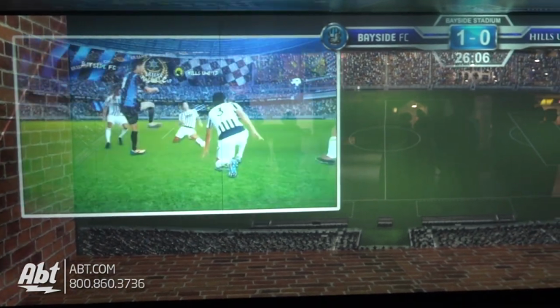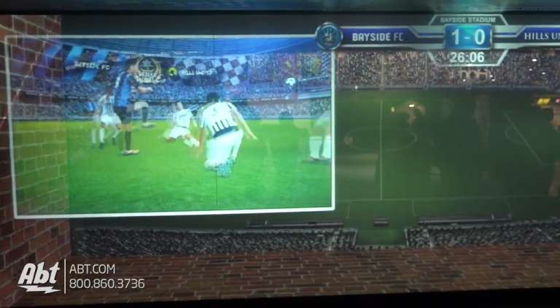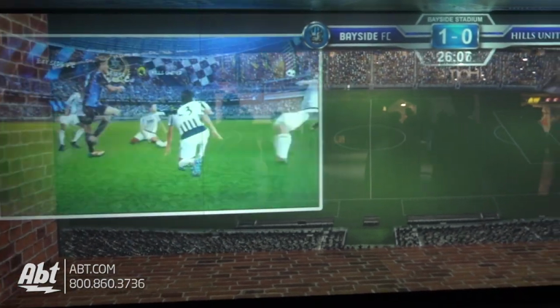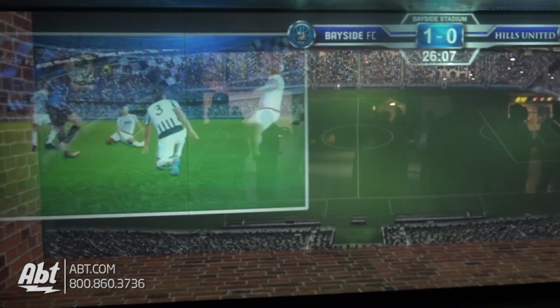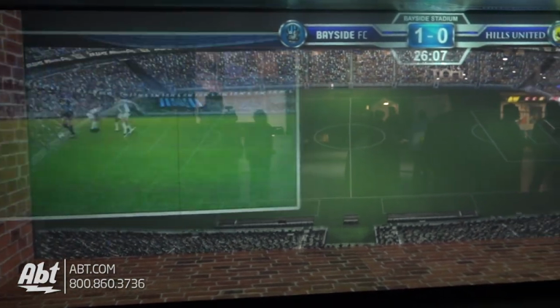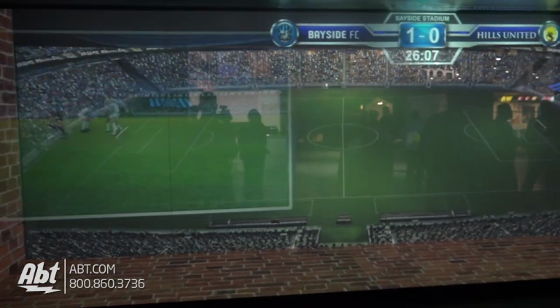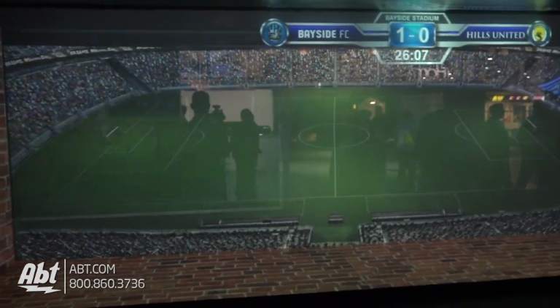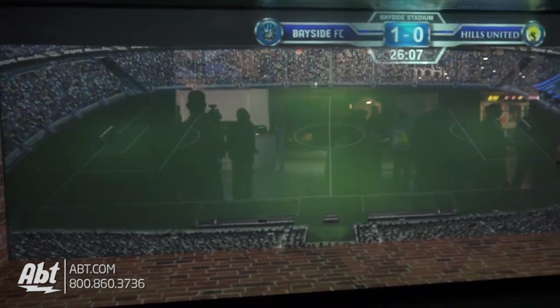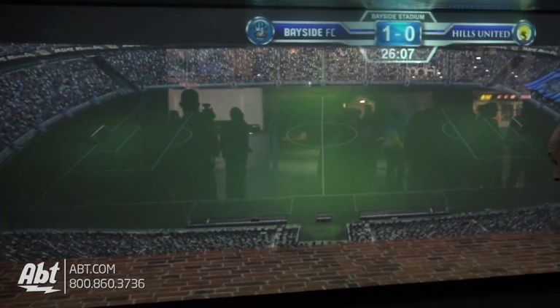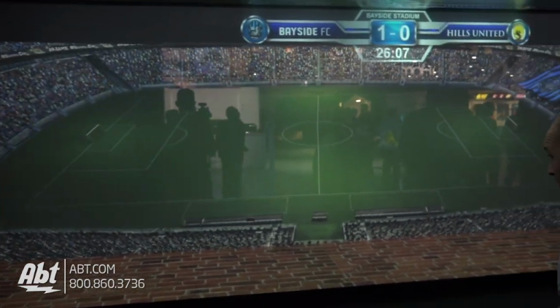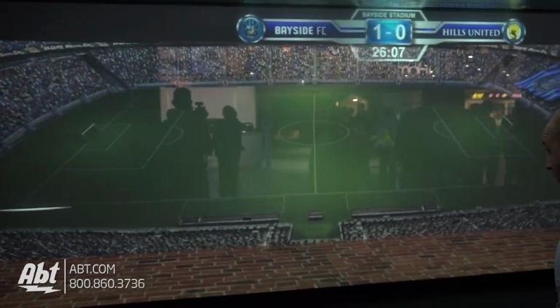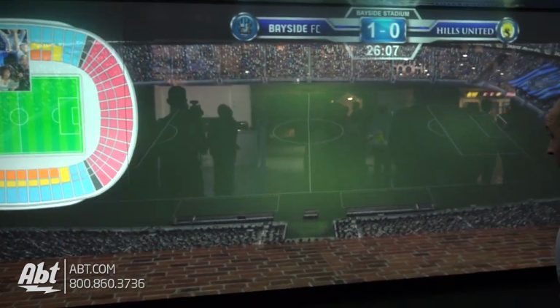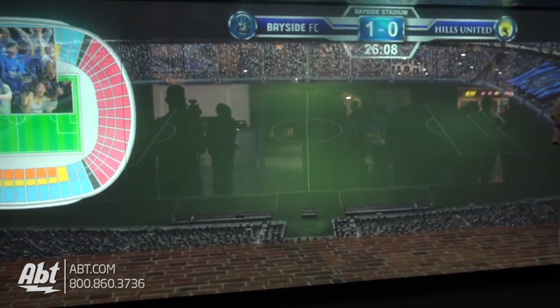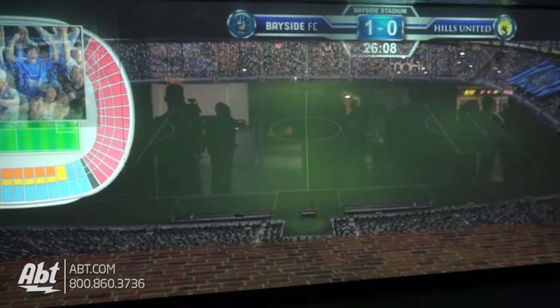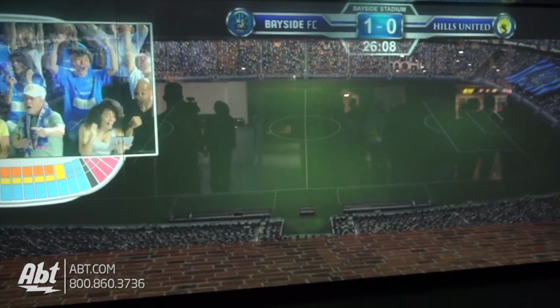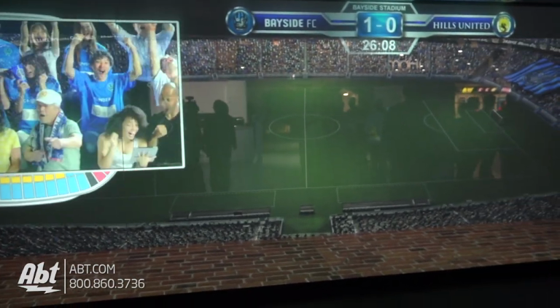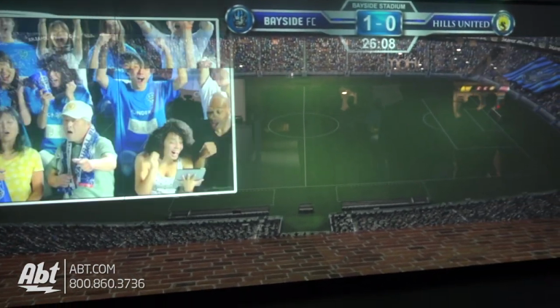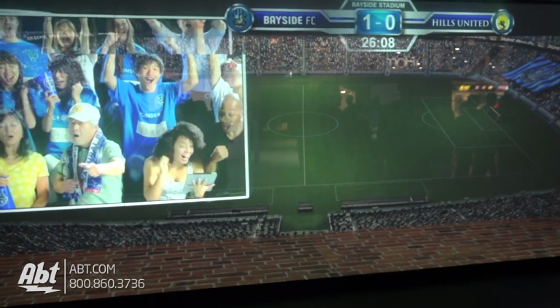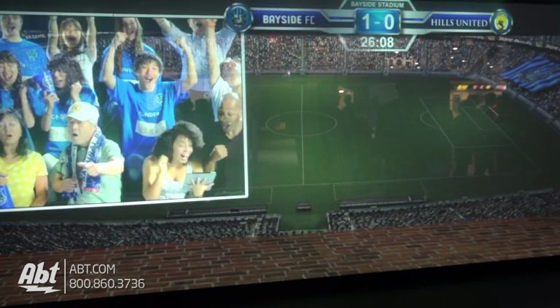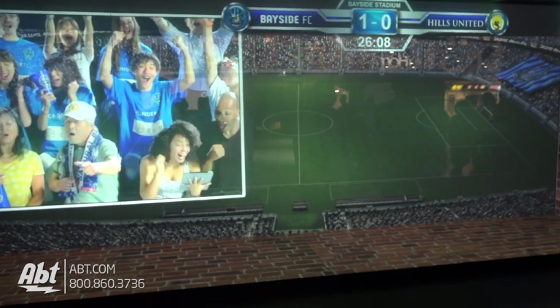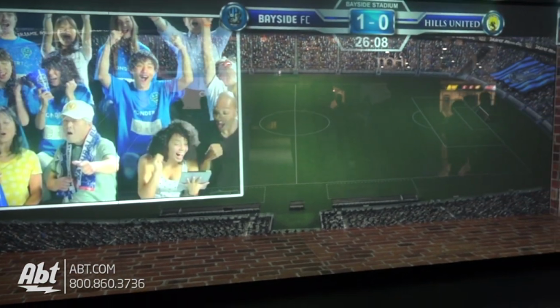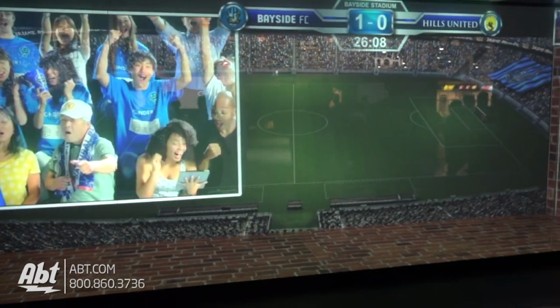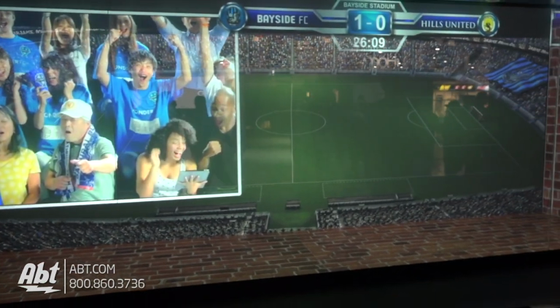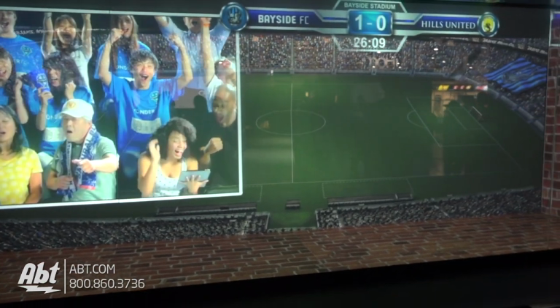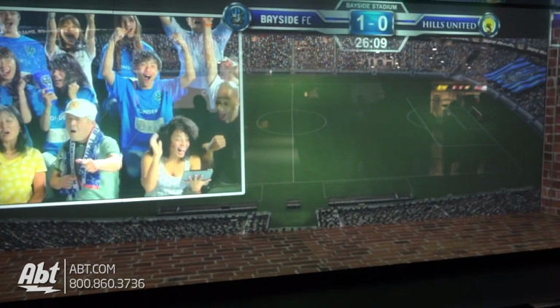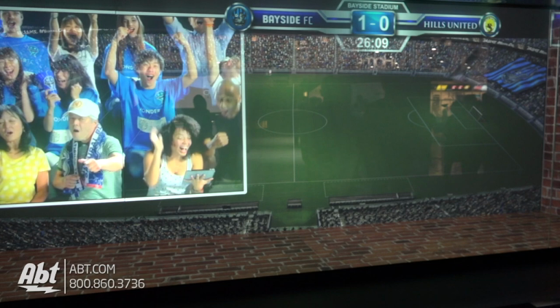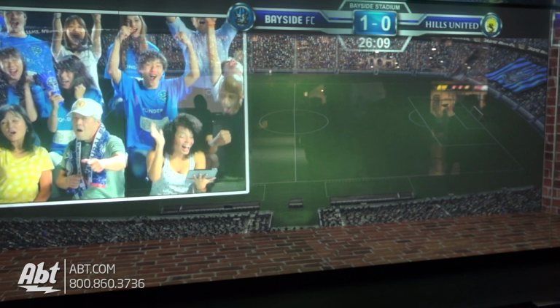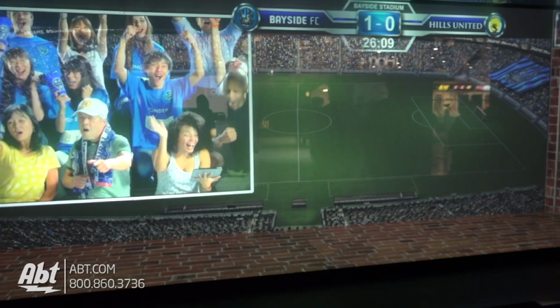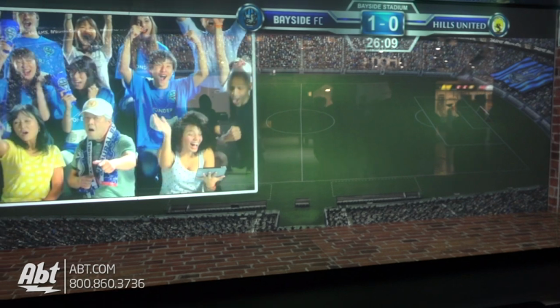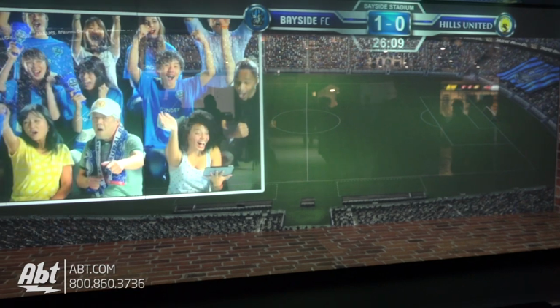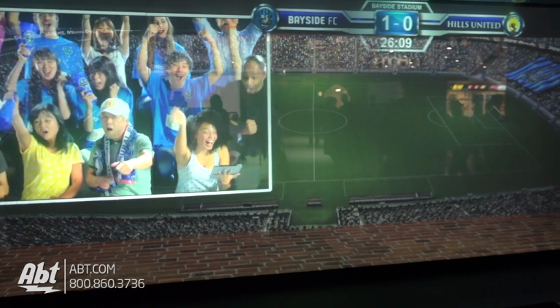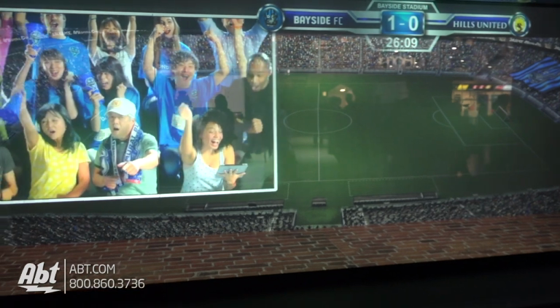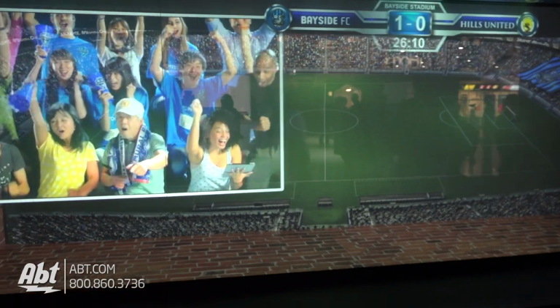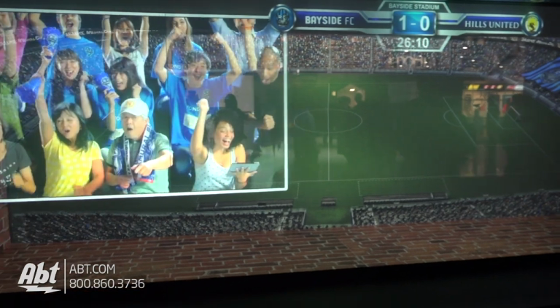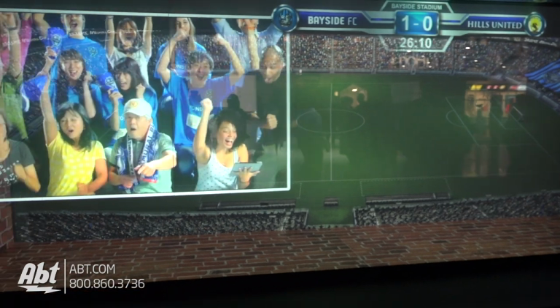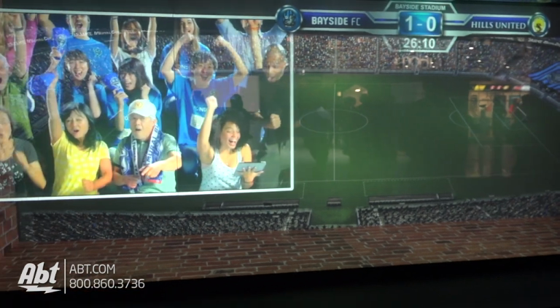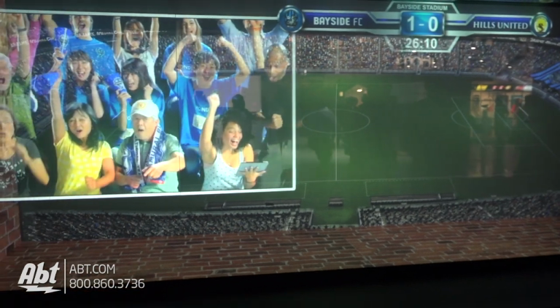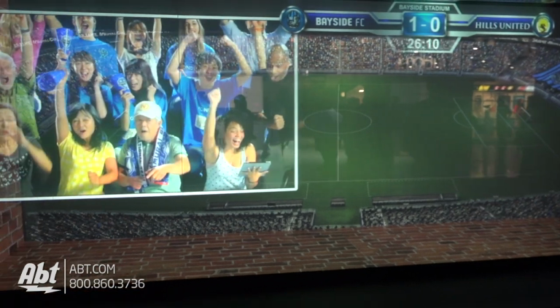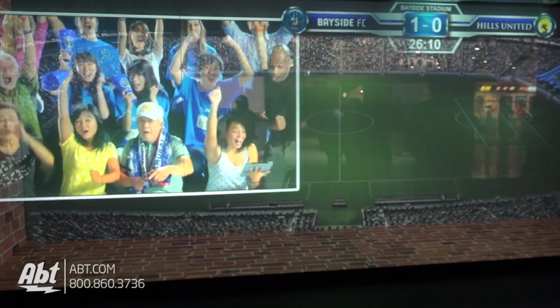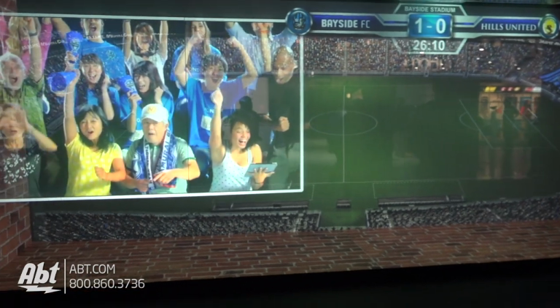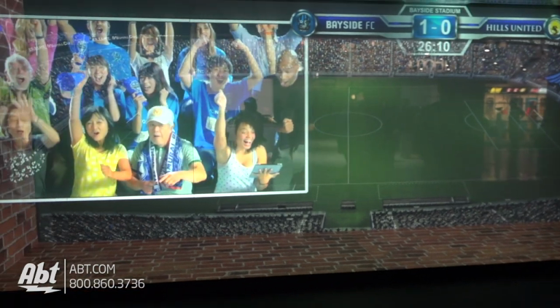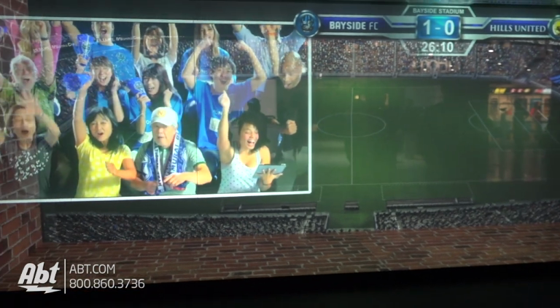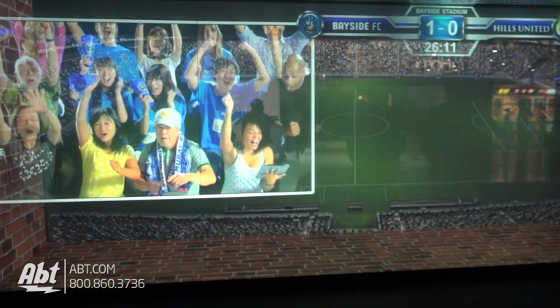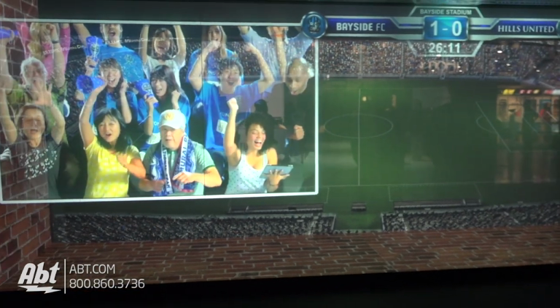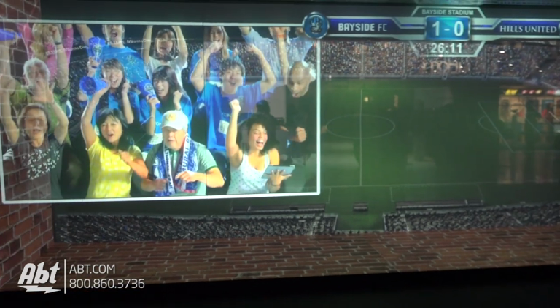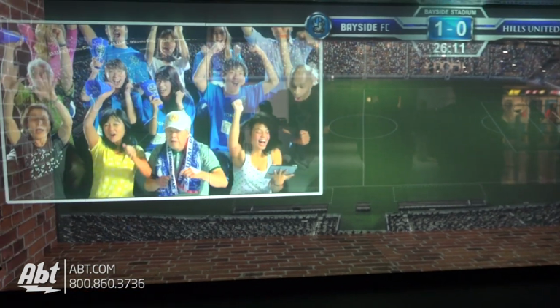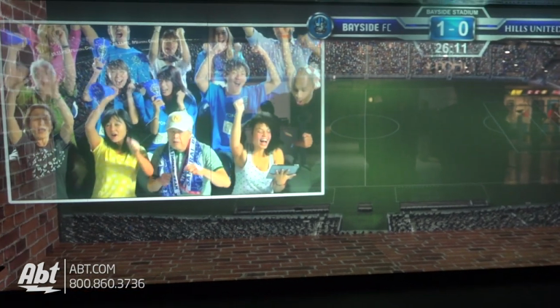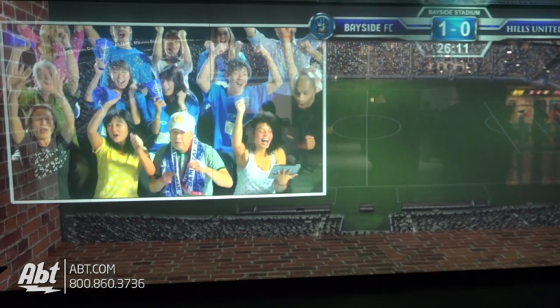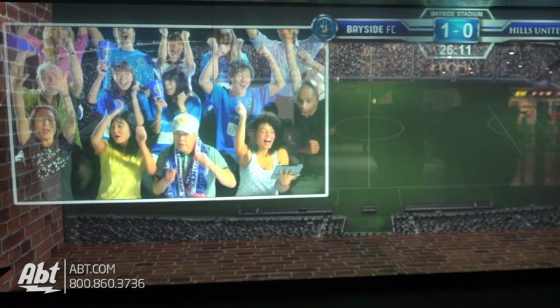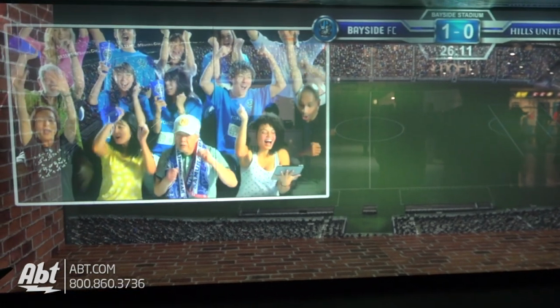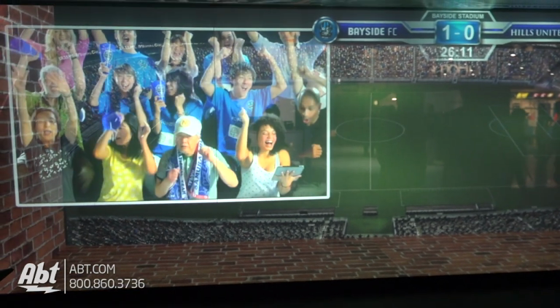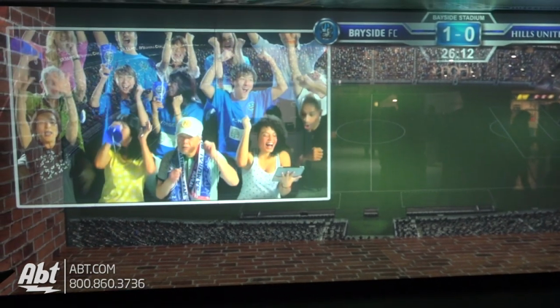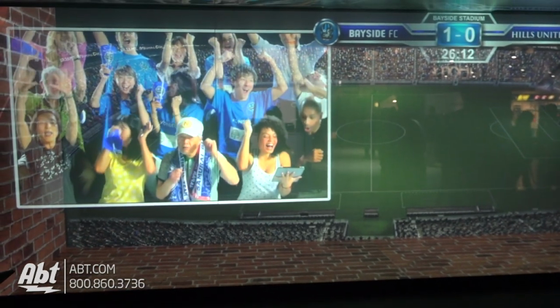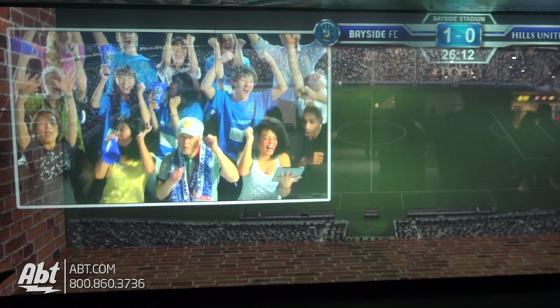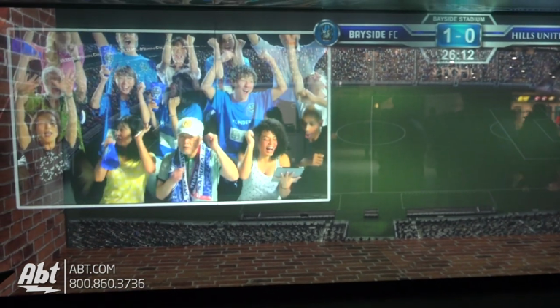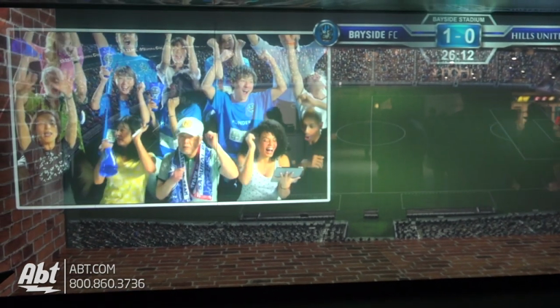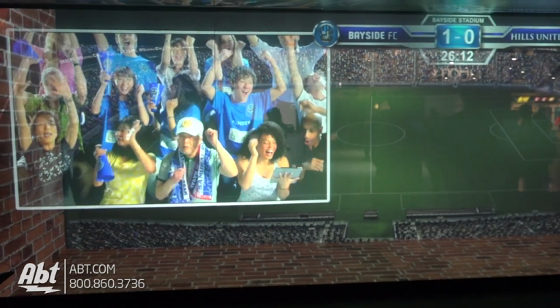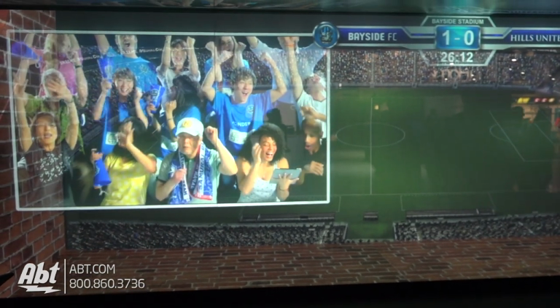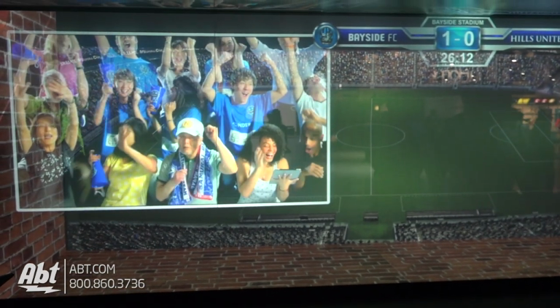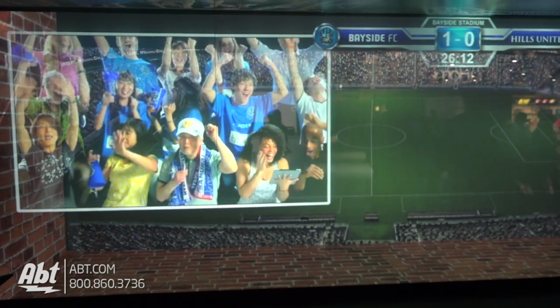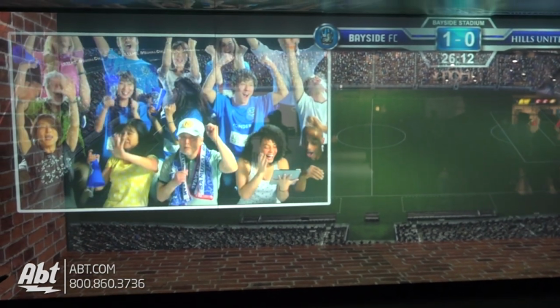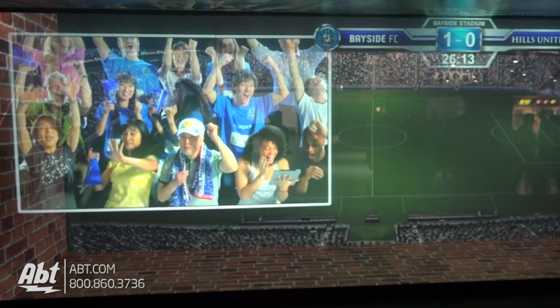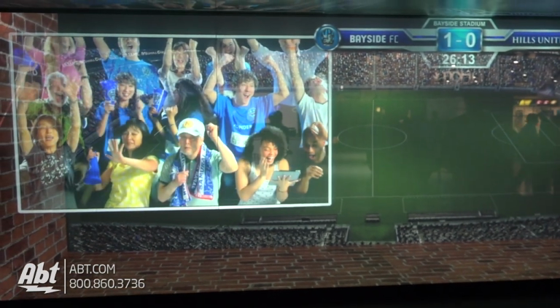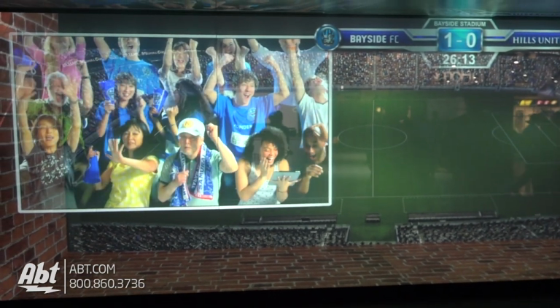As always, make sure you subscribe to our YouTube channel to keep up with what's going on here at CES 2017, and check us out at blog.abt.com.